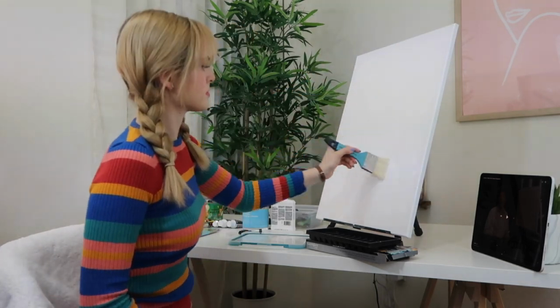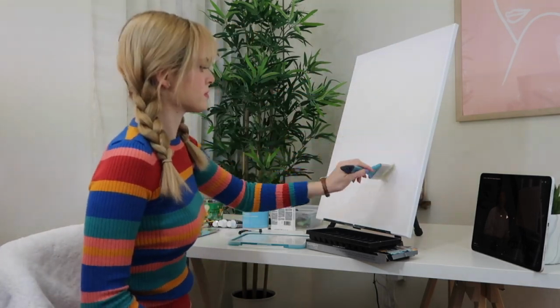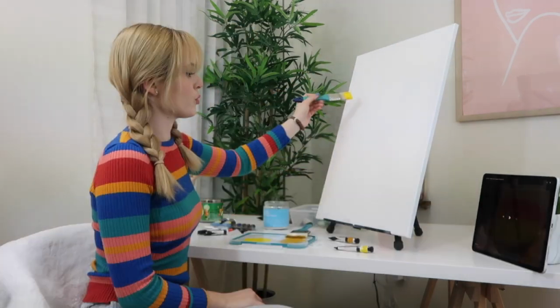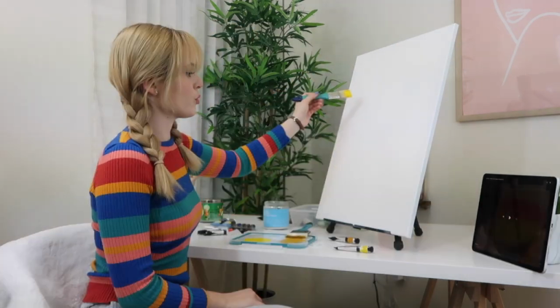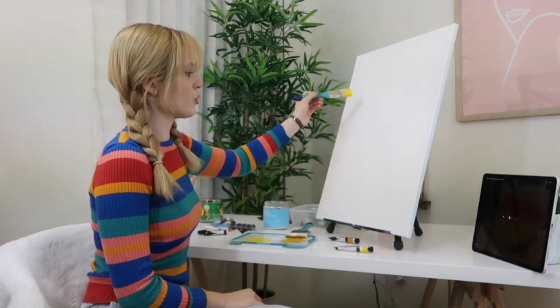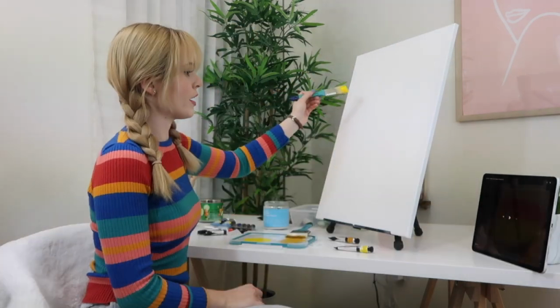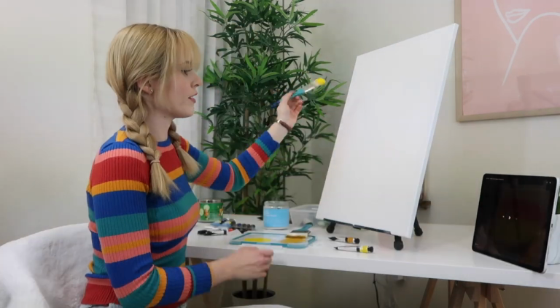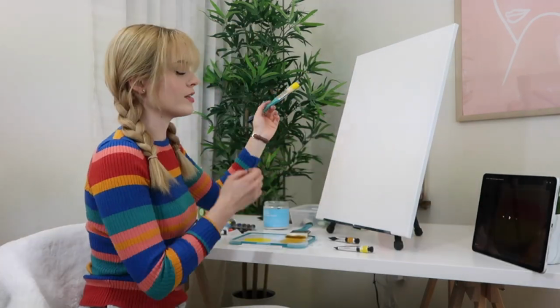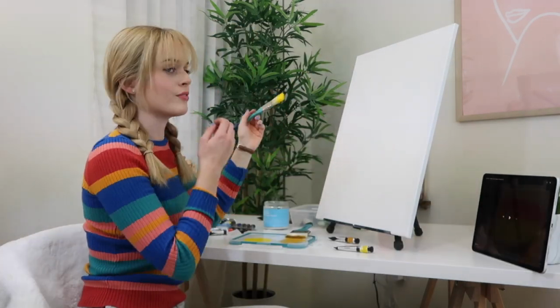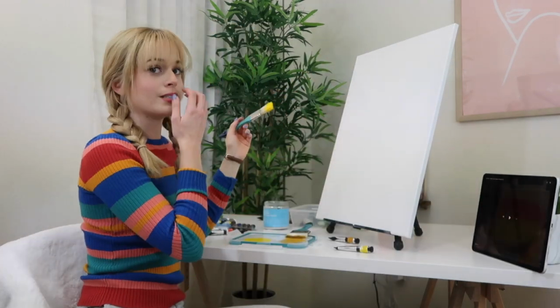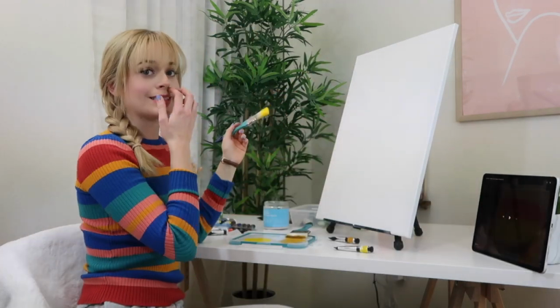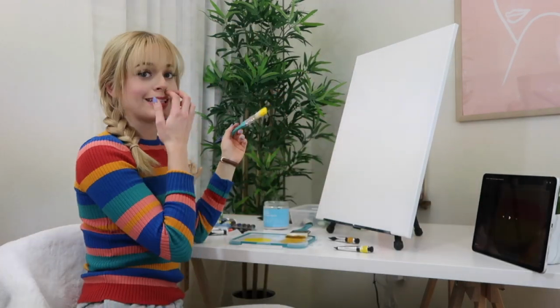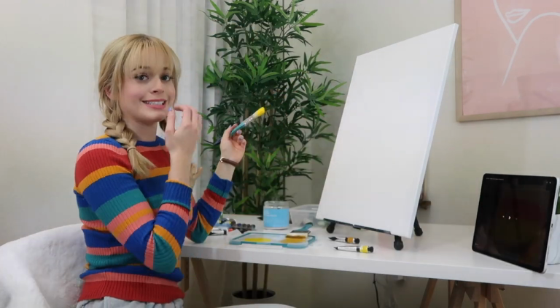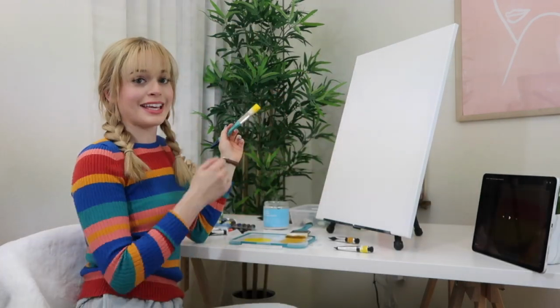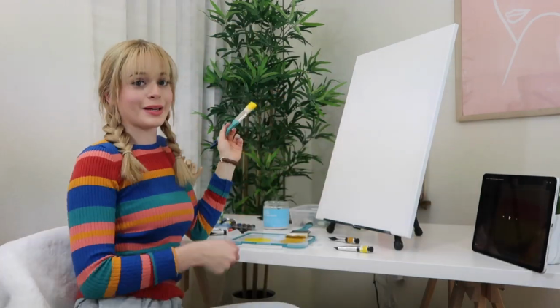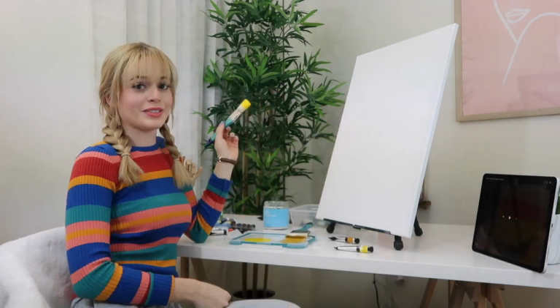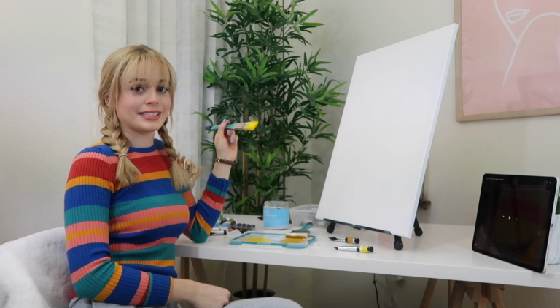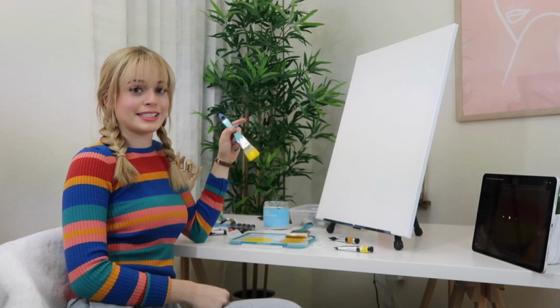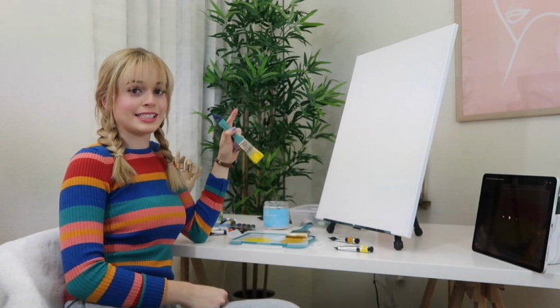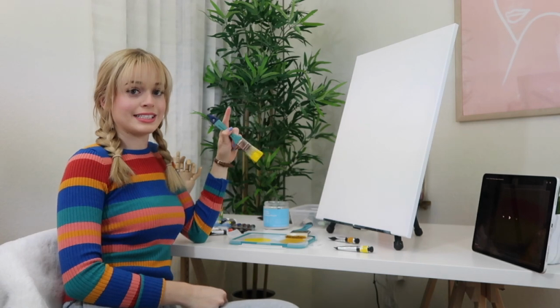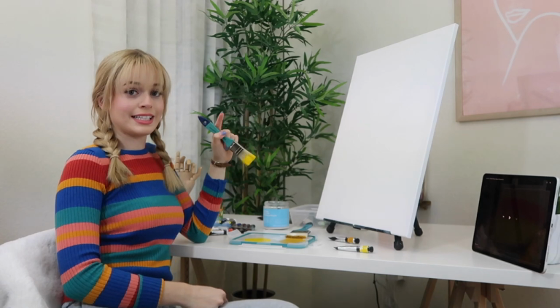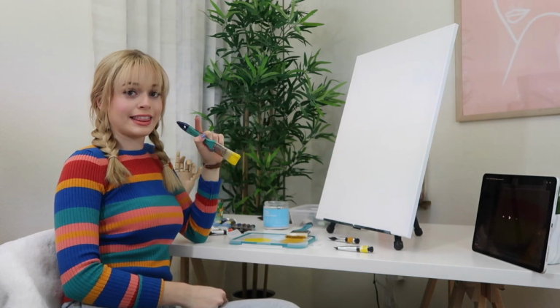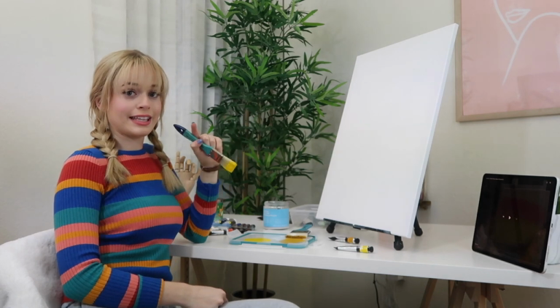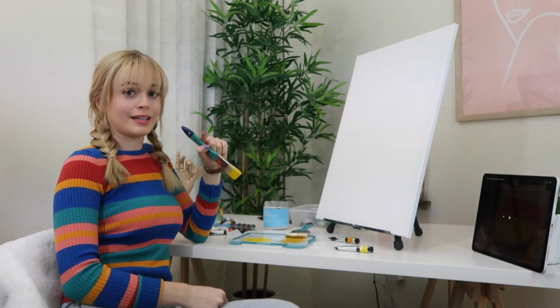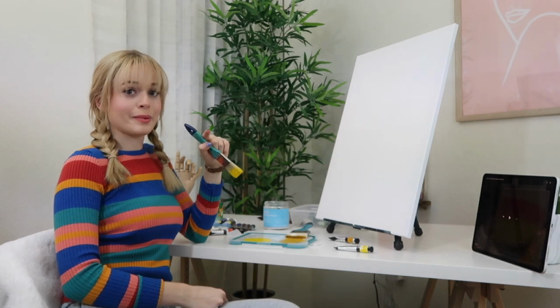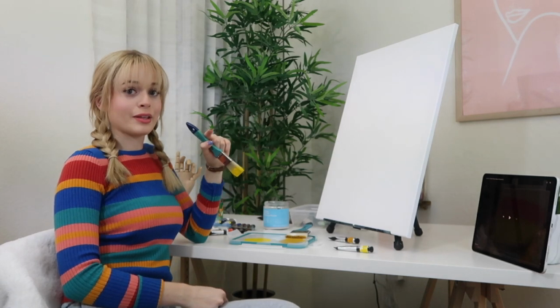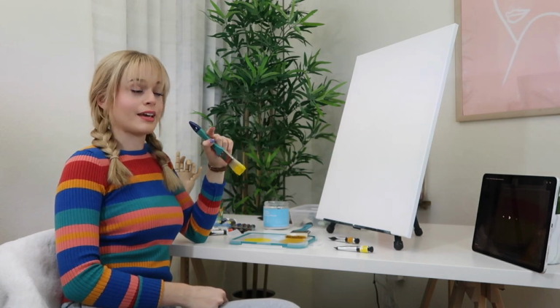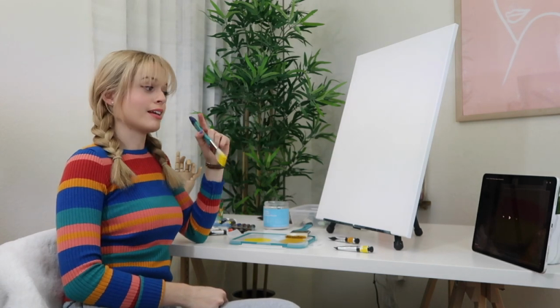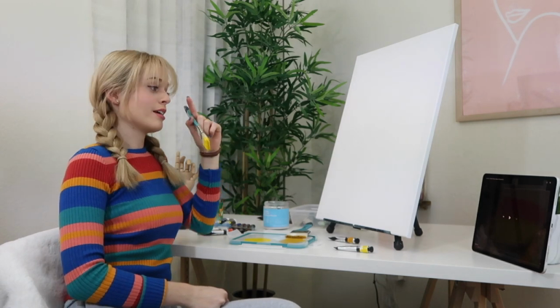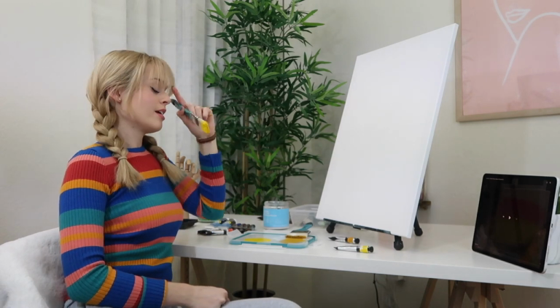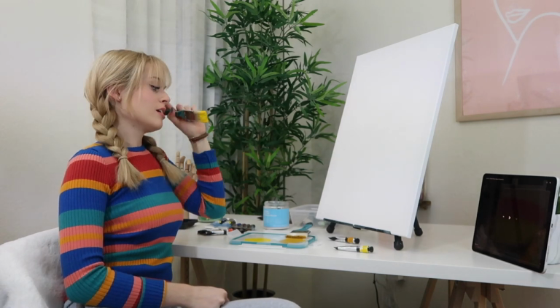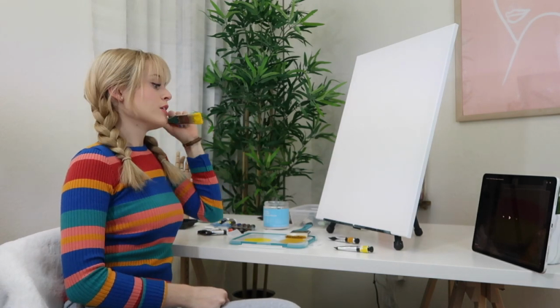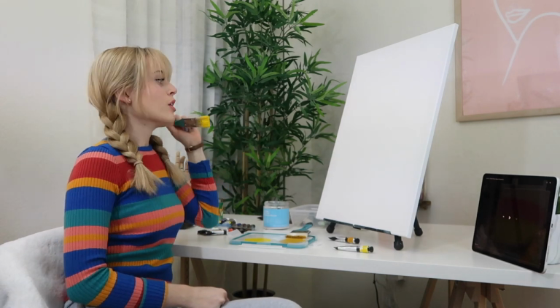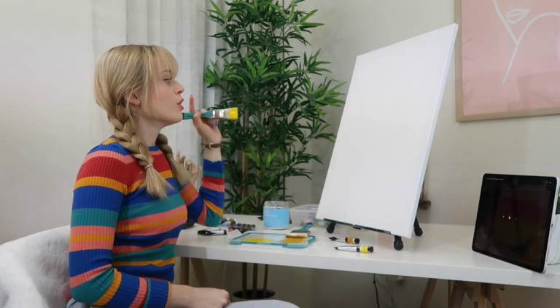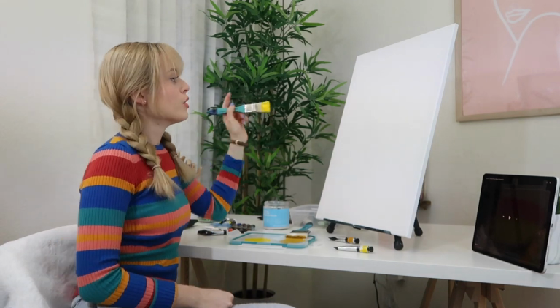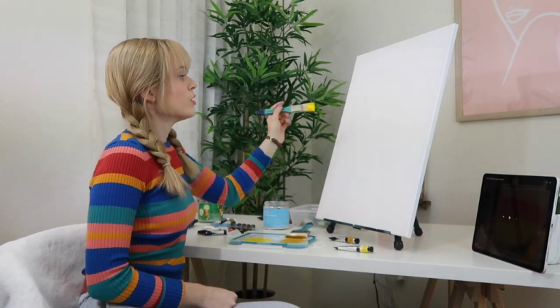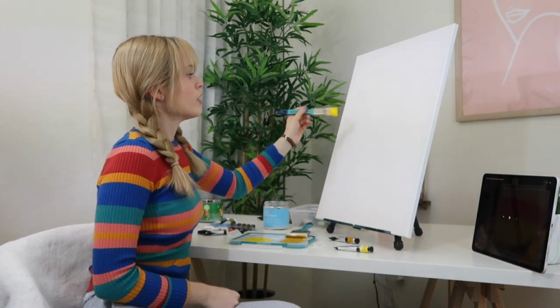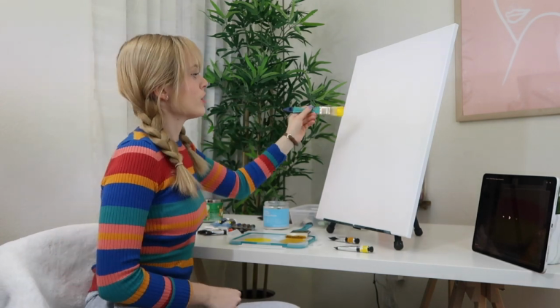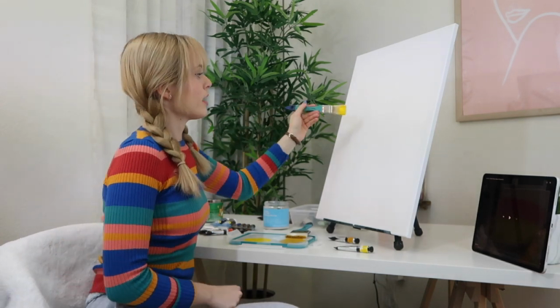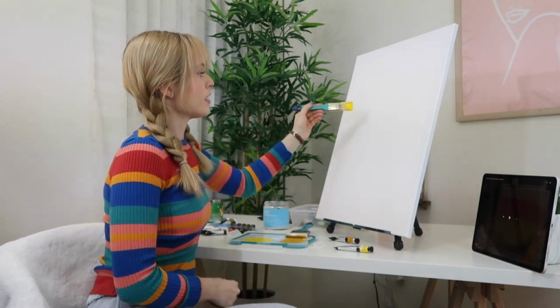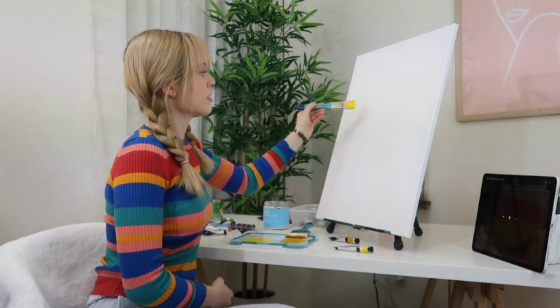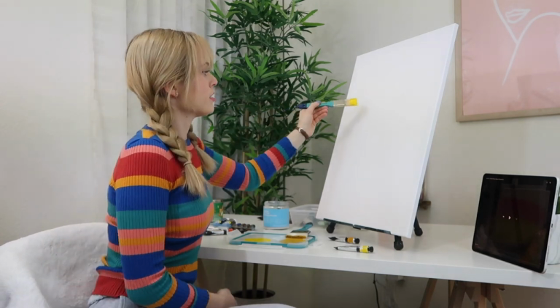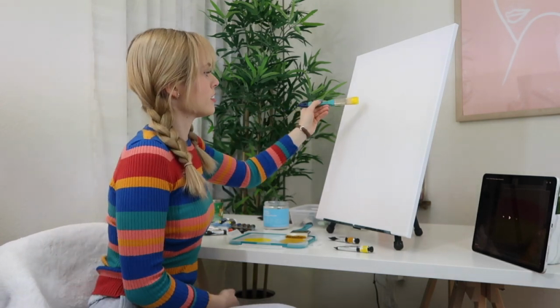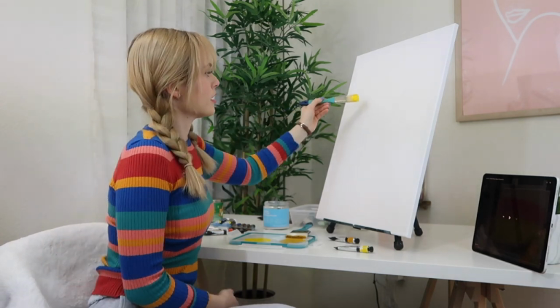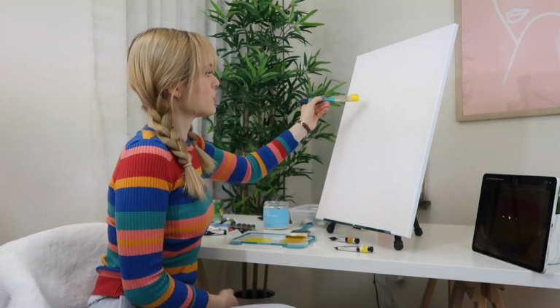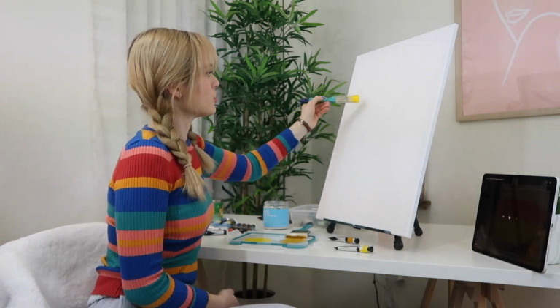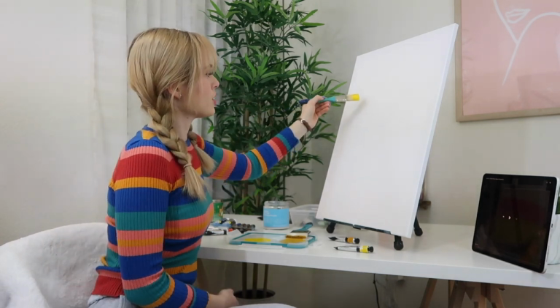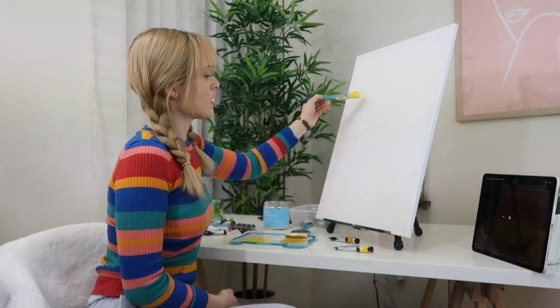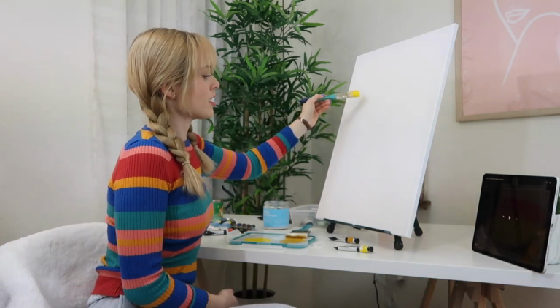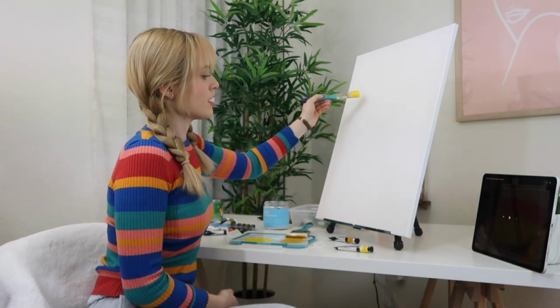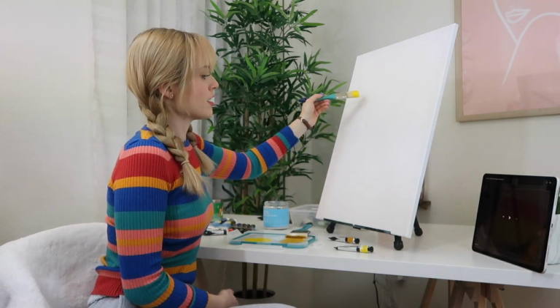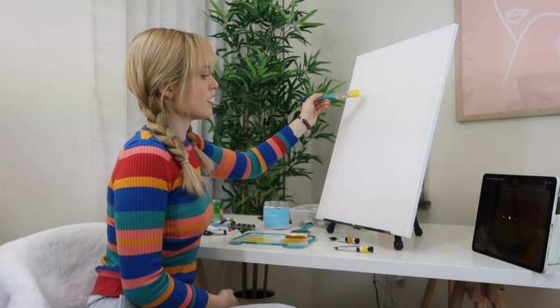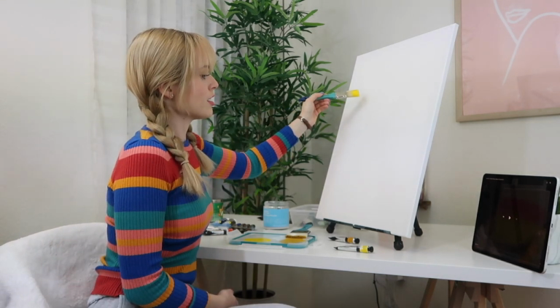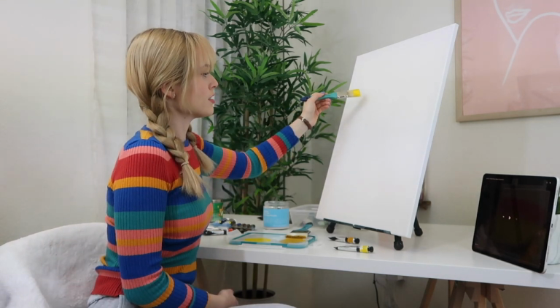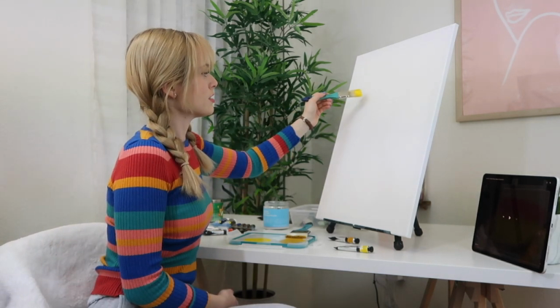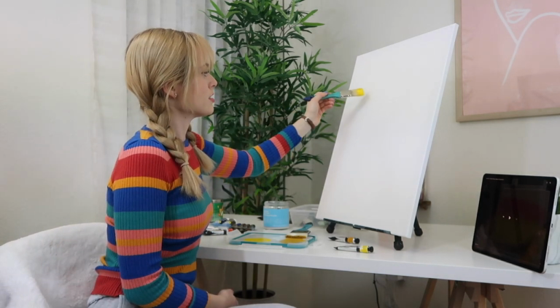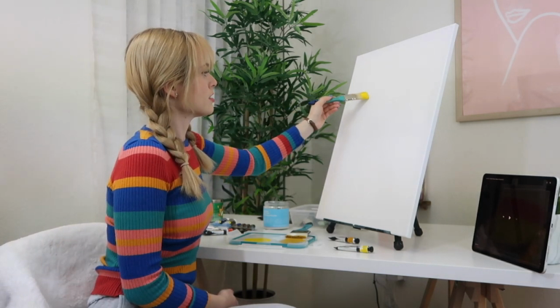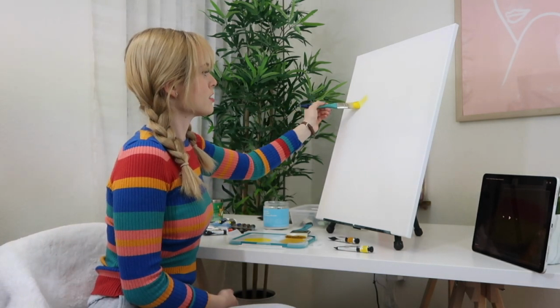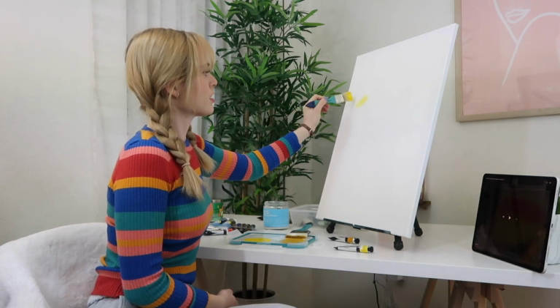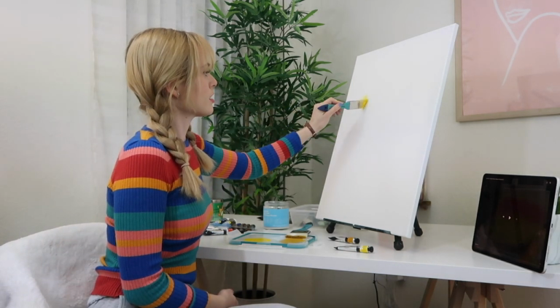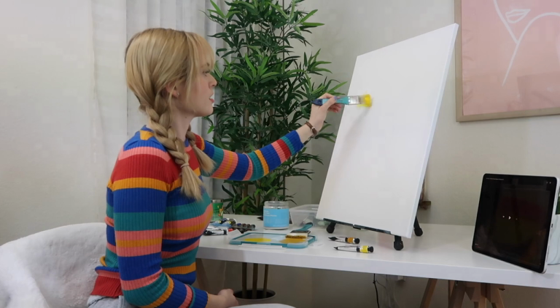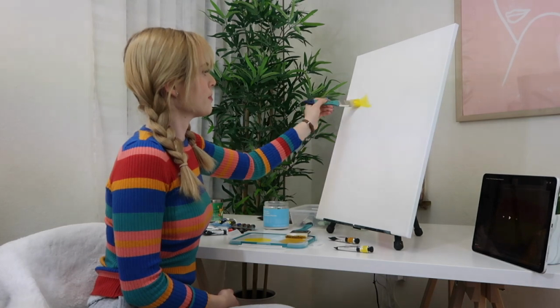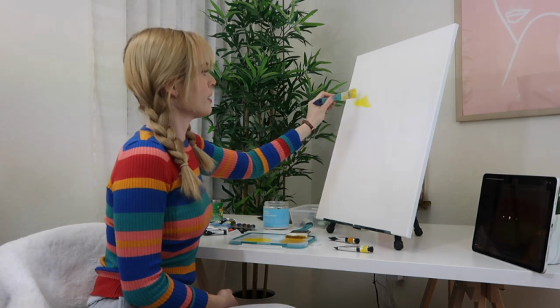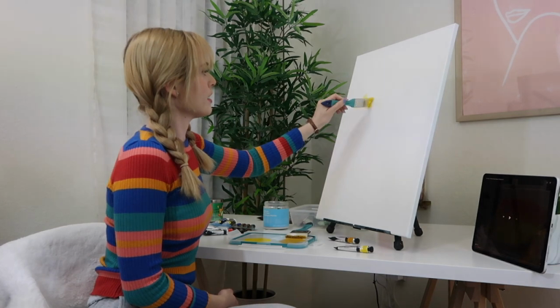We have different size canvases. I didn't think about that. Okay, let's just commit.